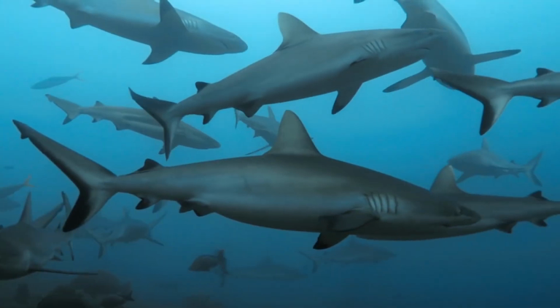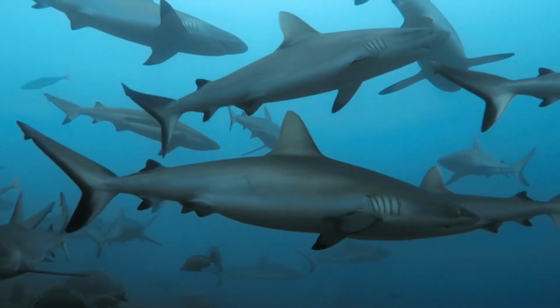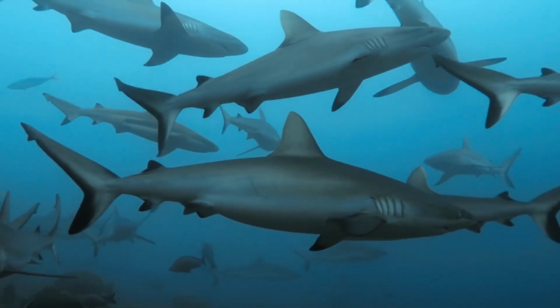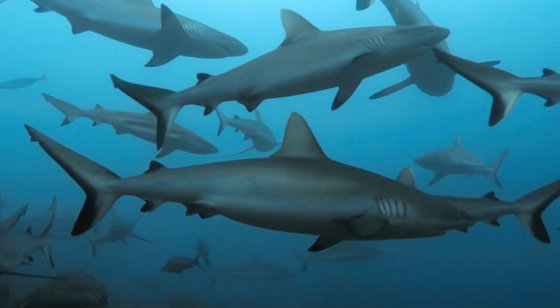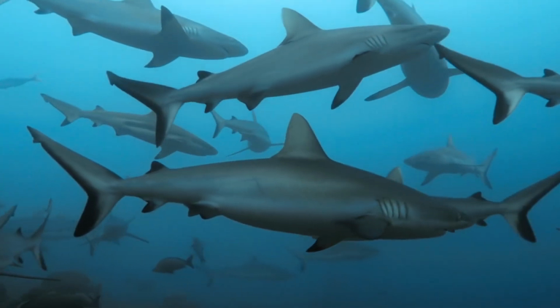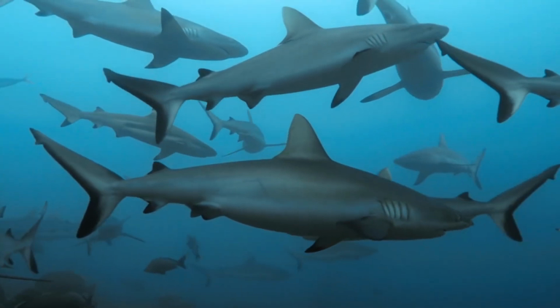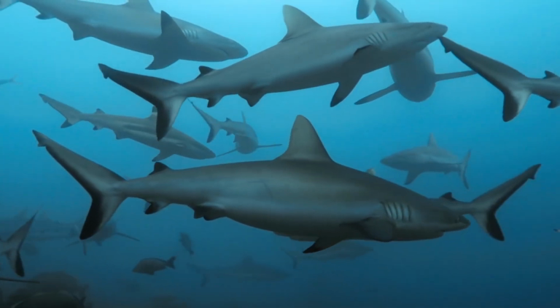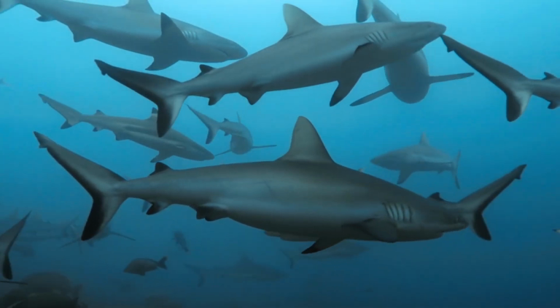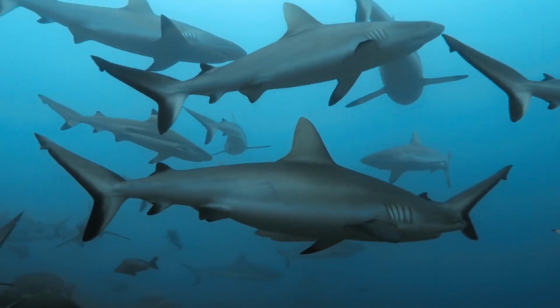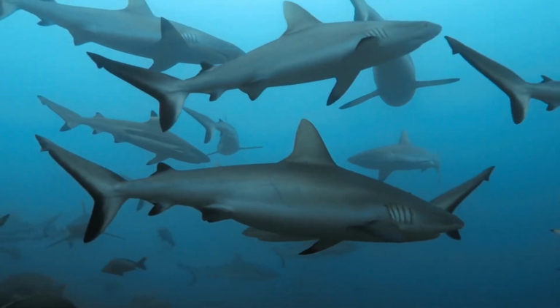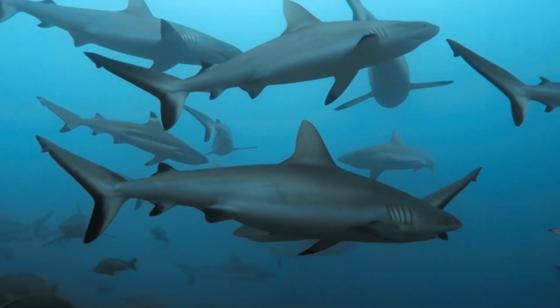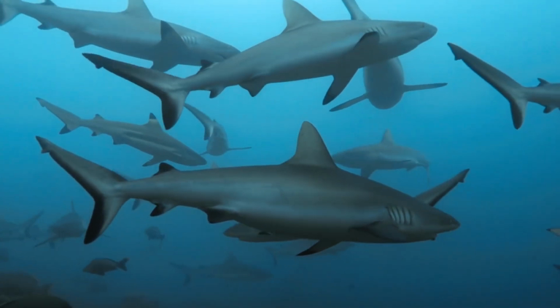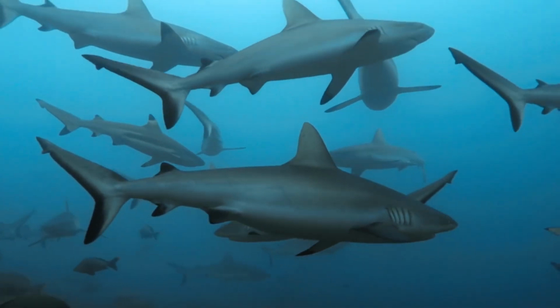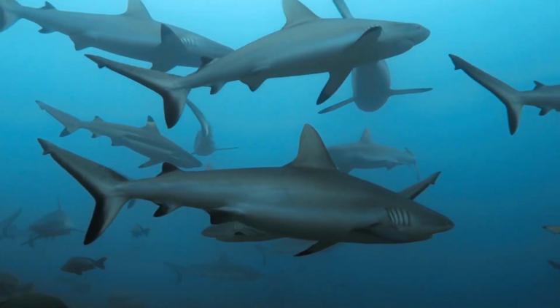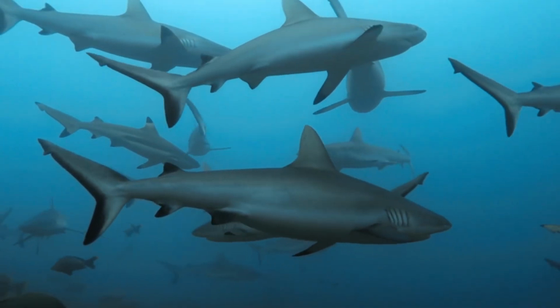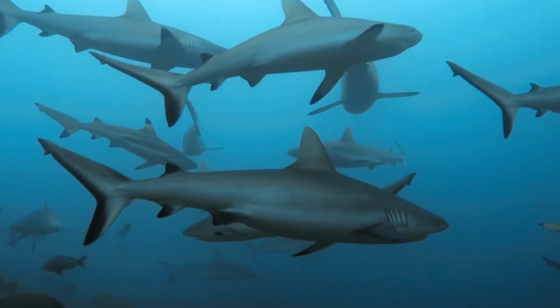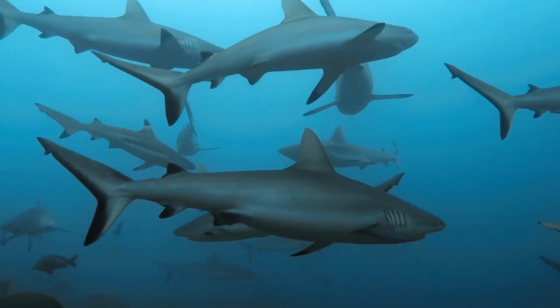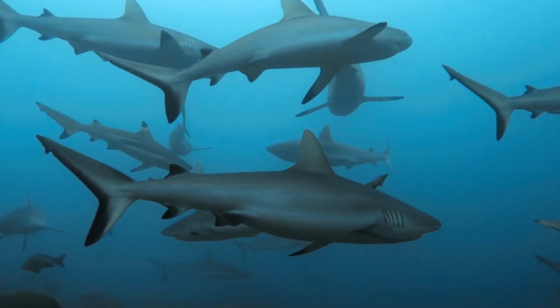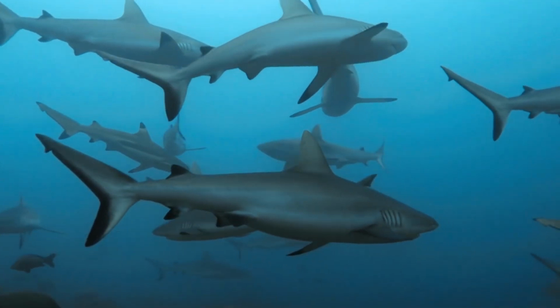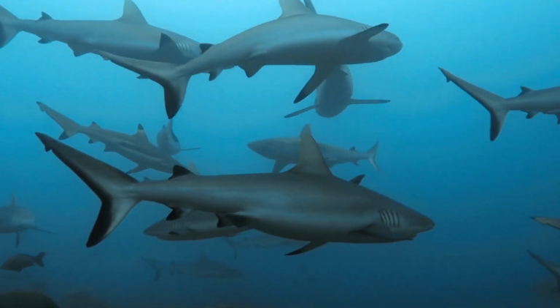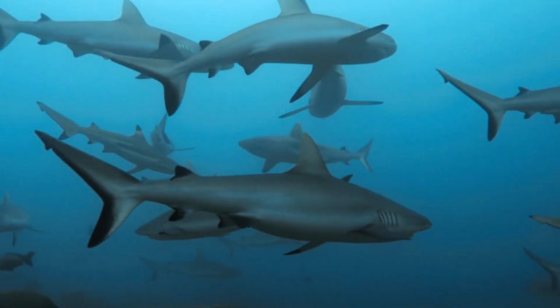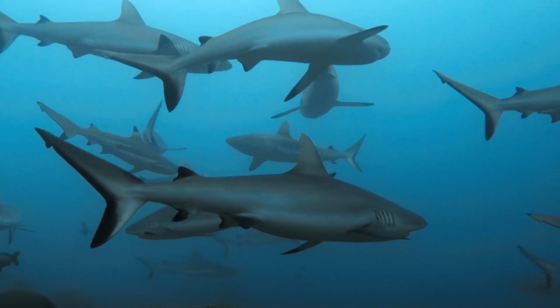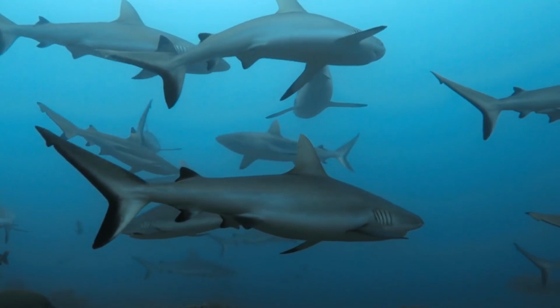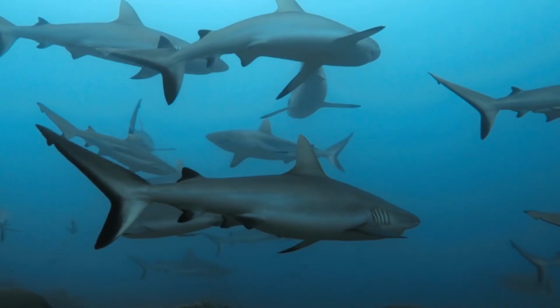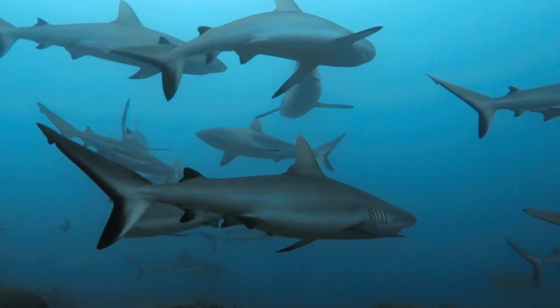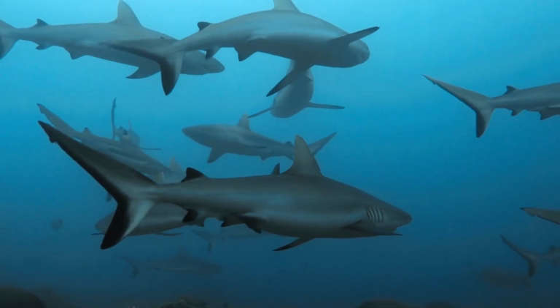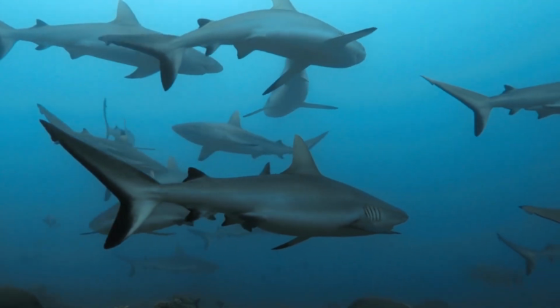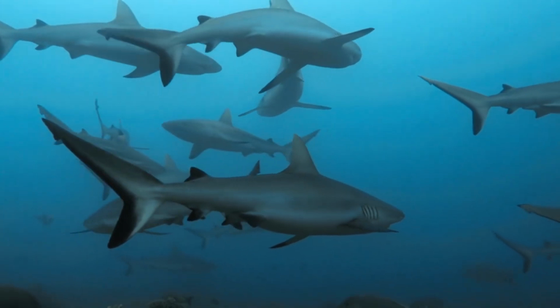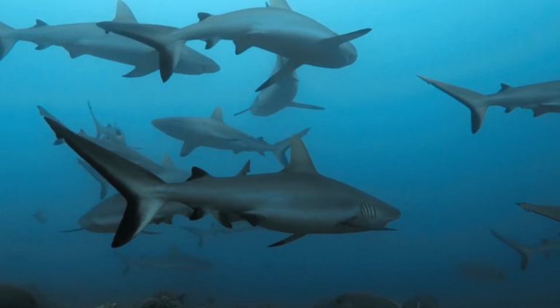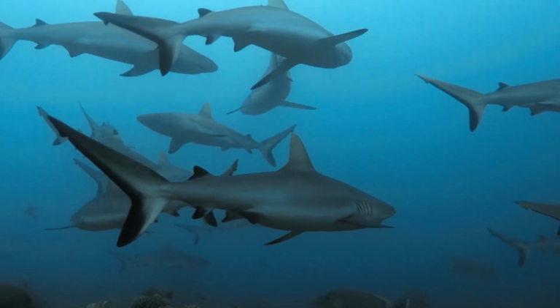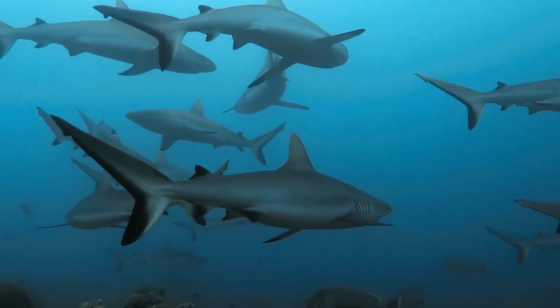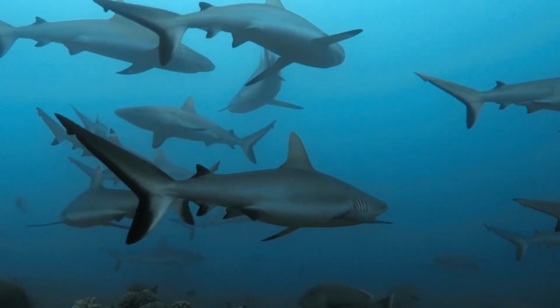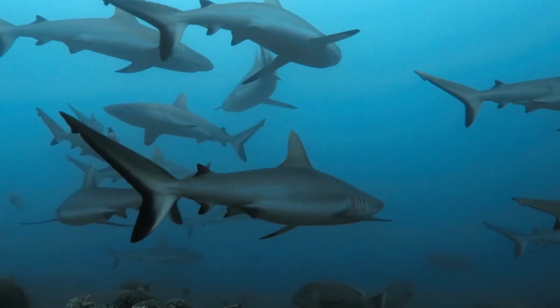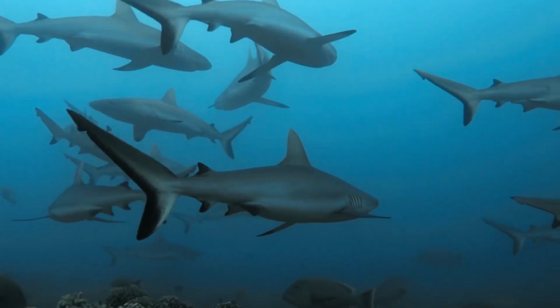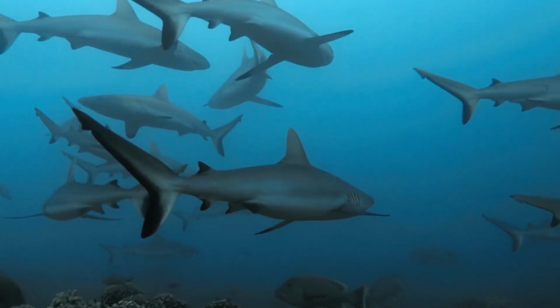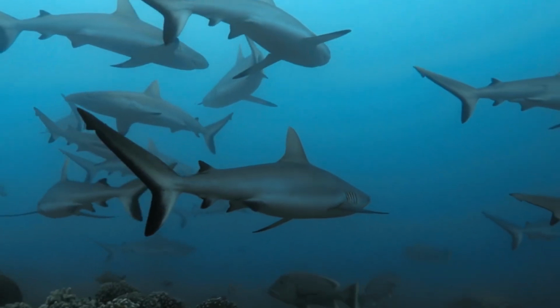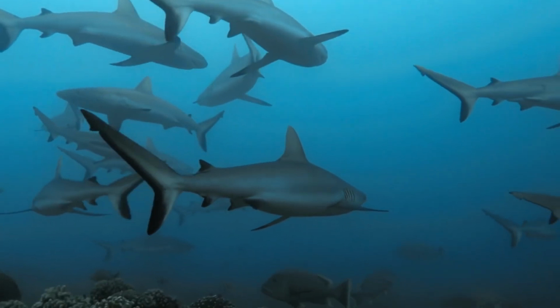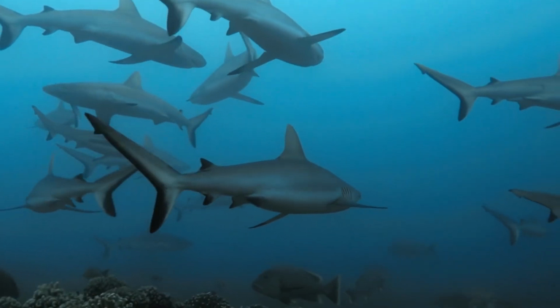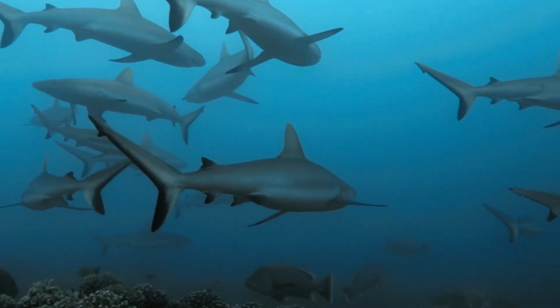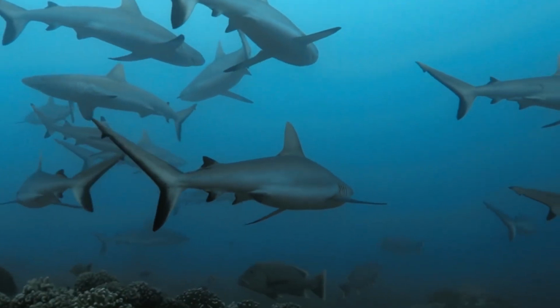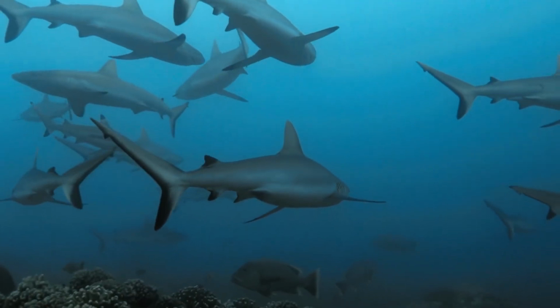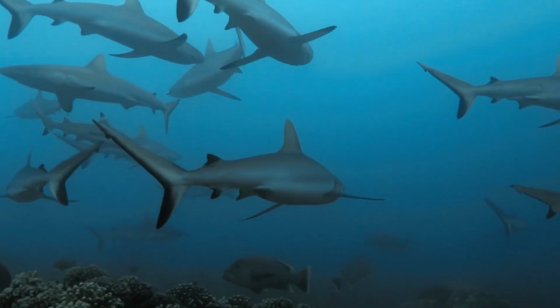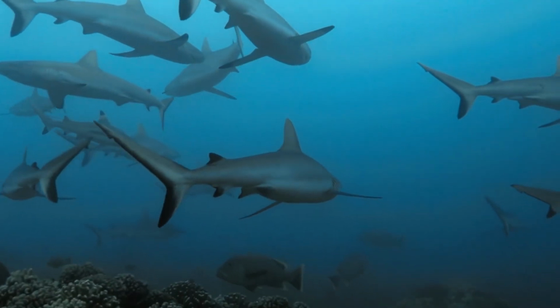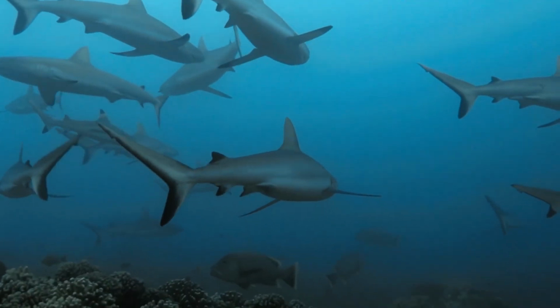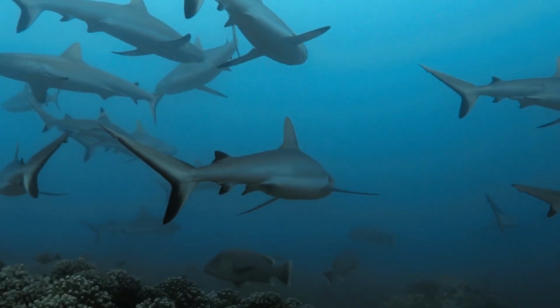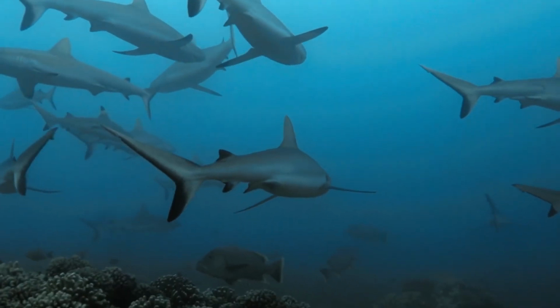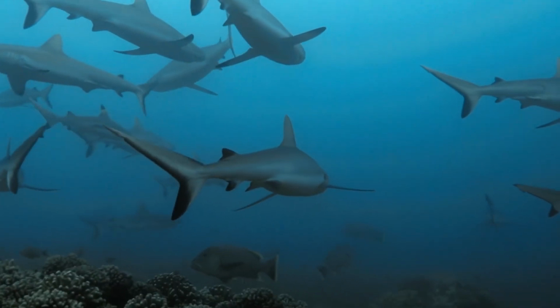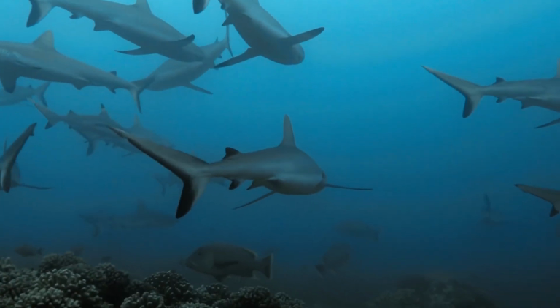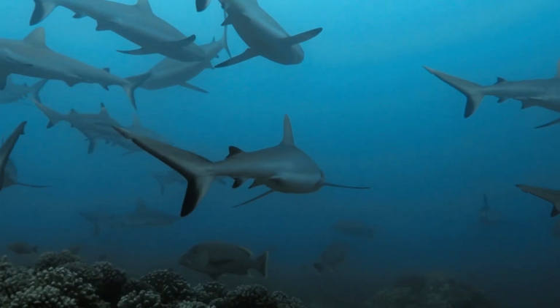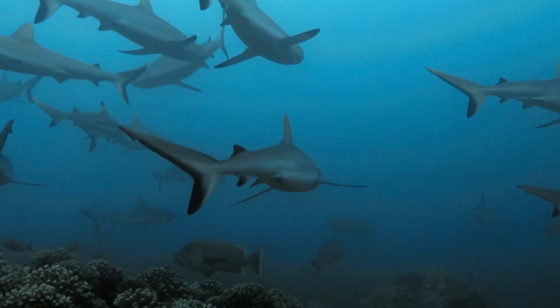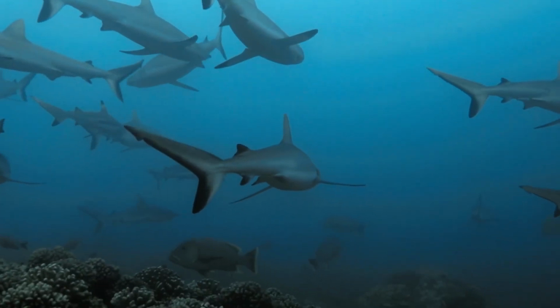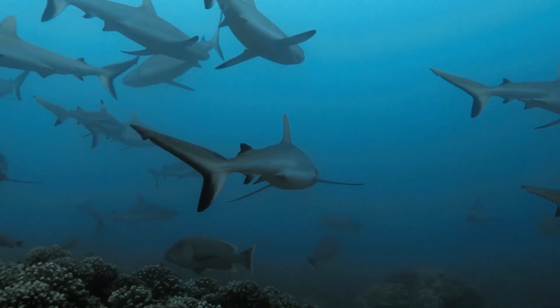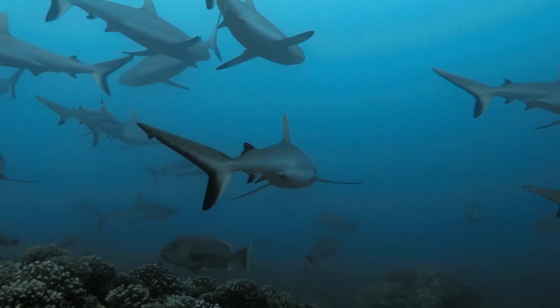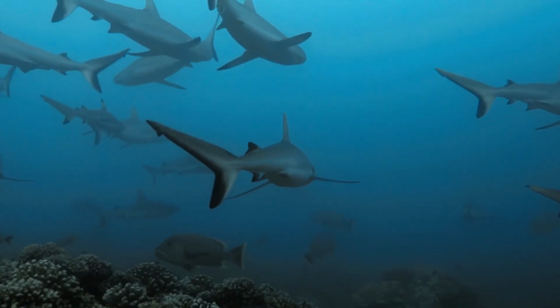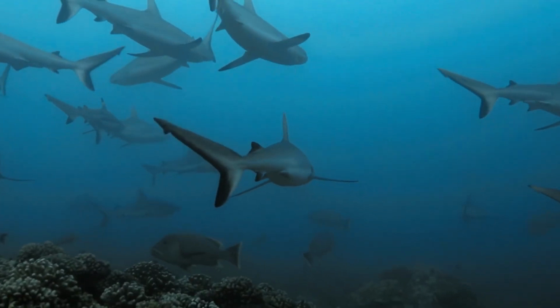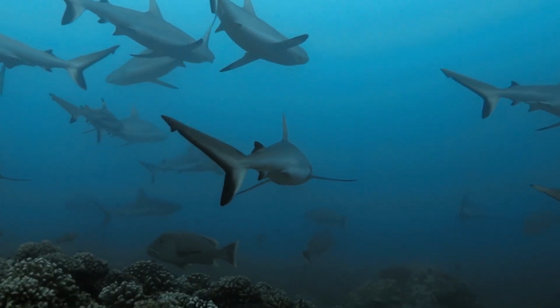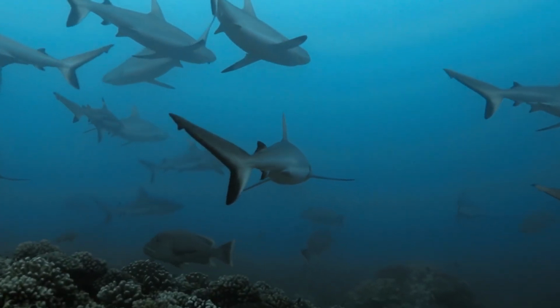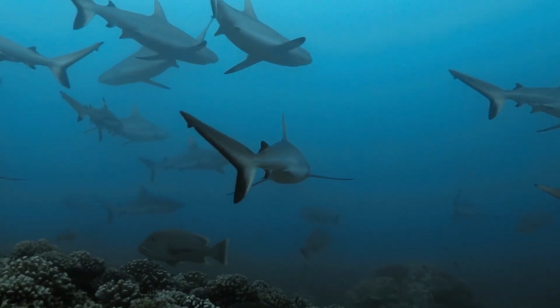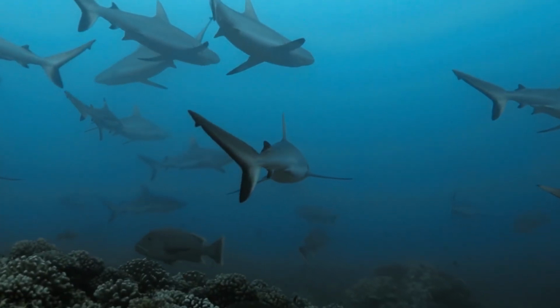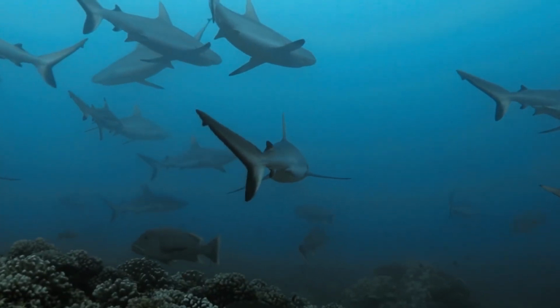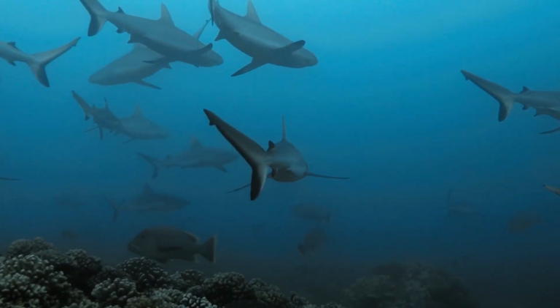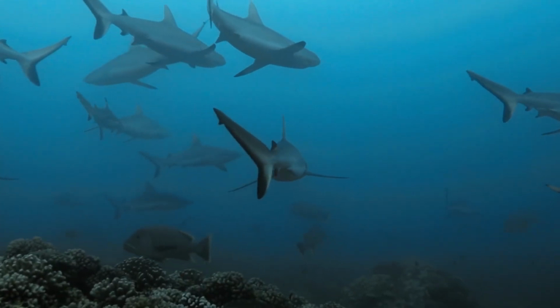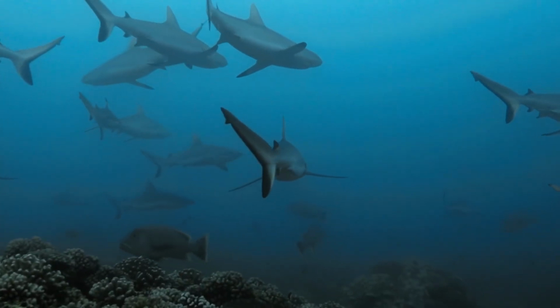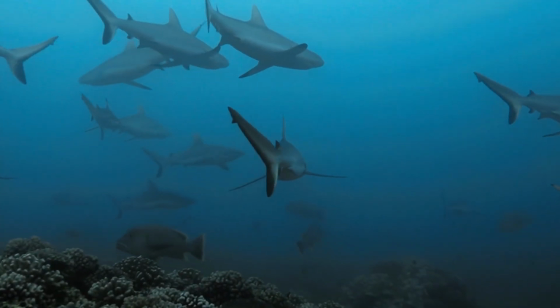Sharks have been around for a long time, even before dinosaurs. They've been swimming in our oceans for more than 400 million years.